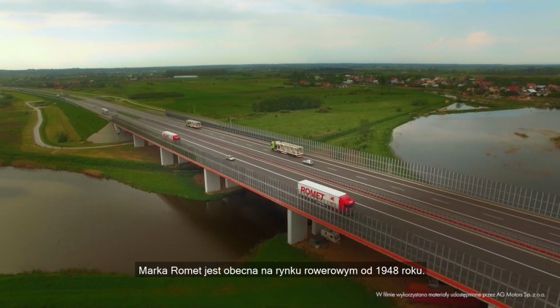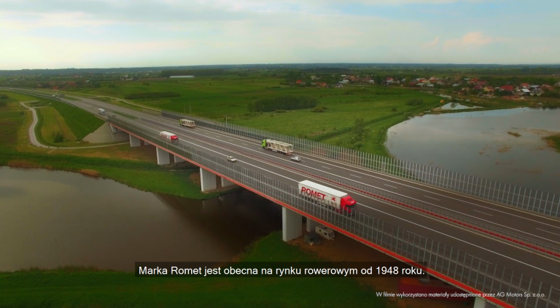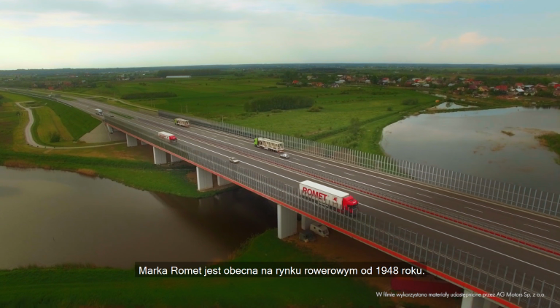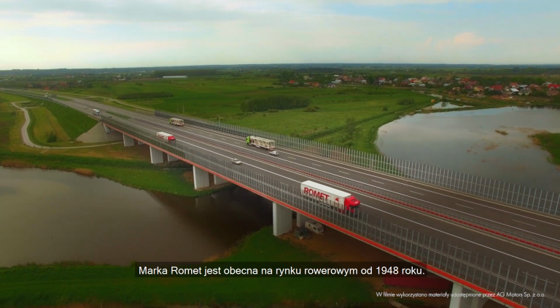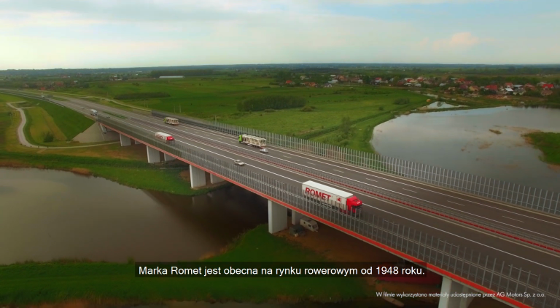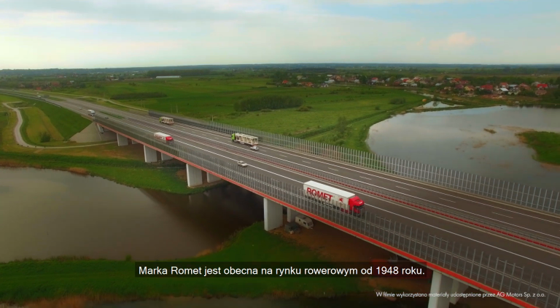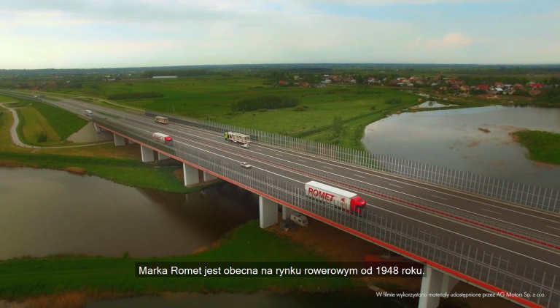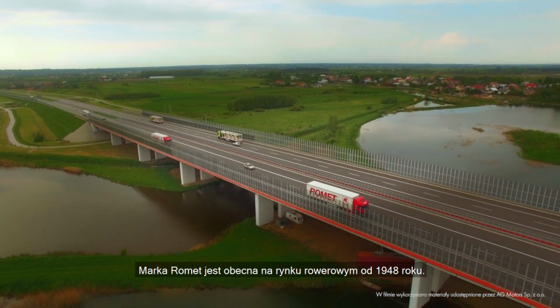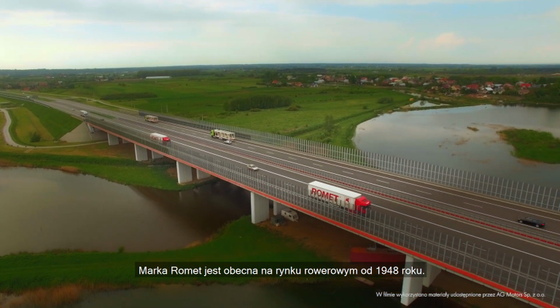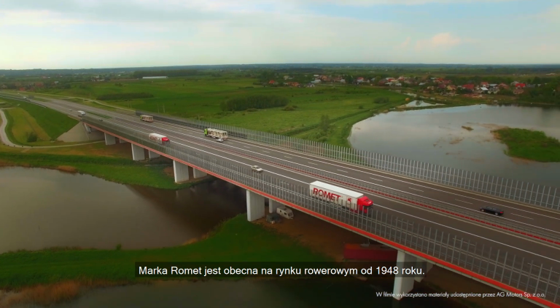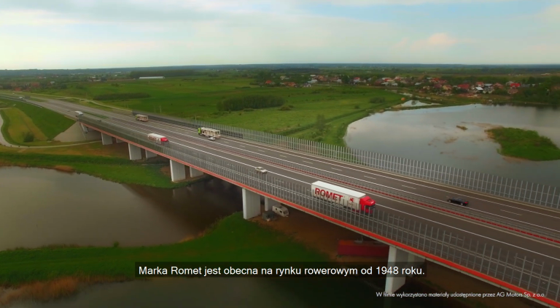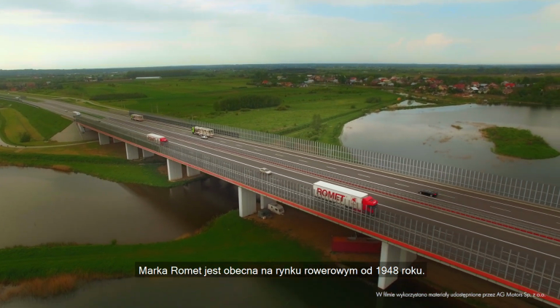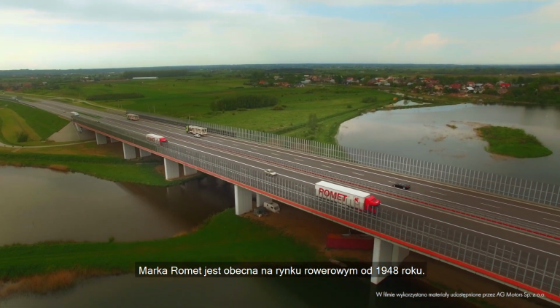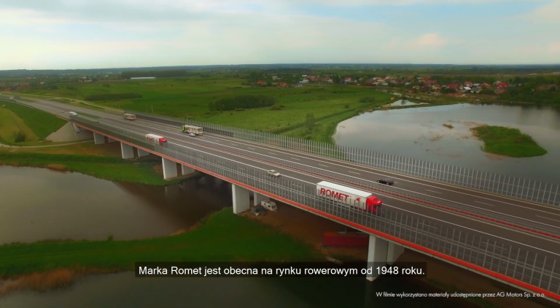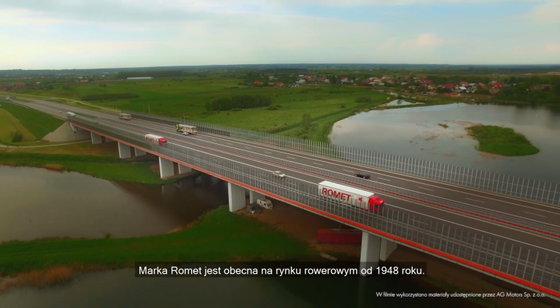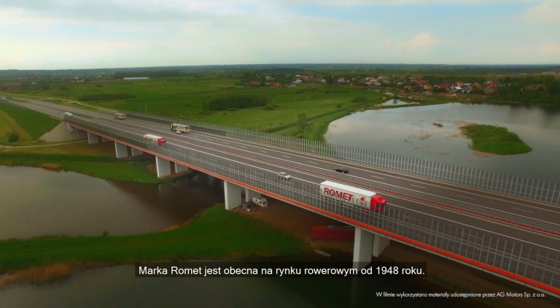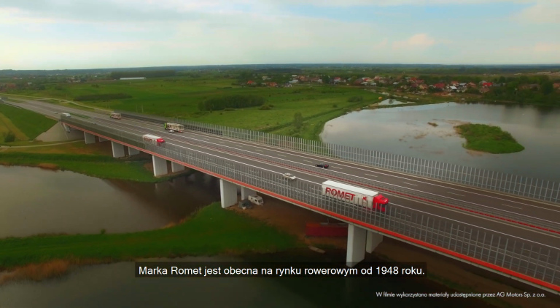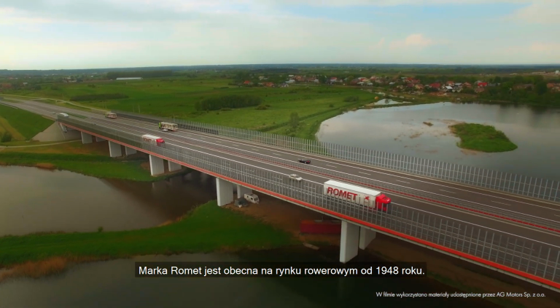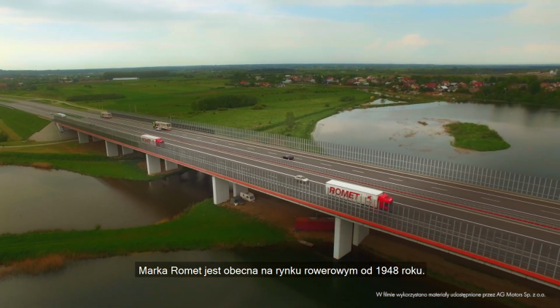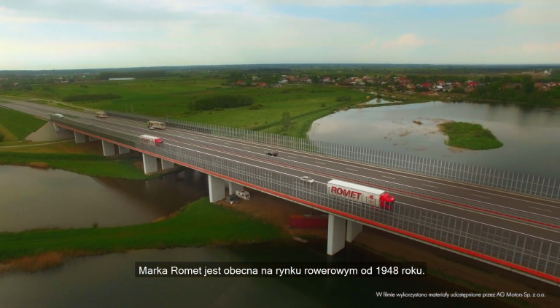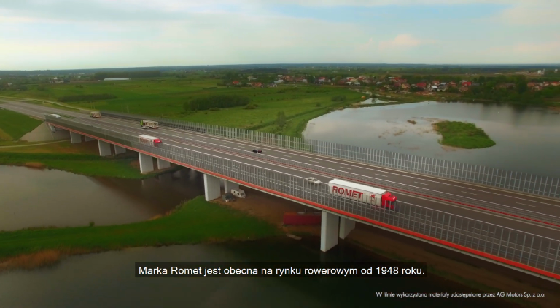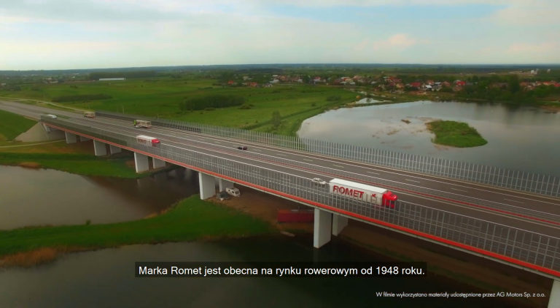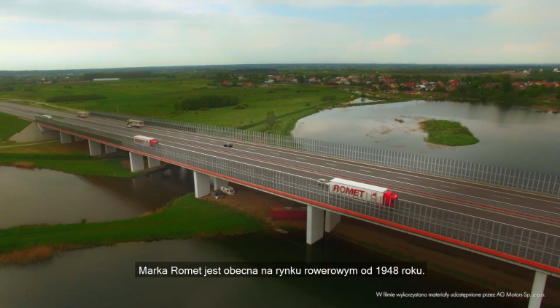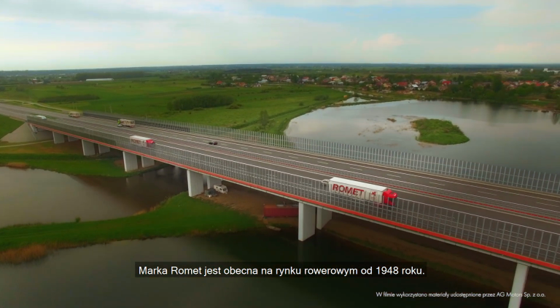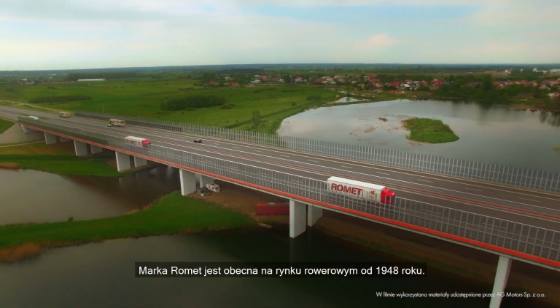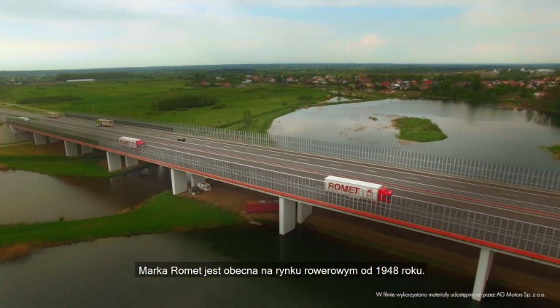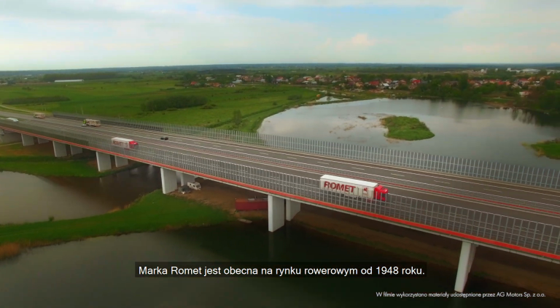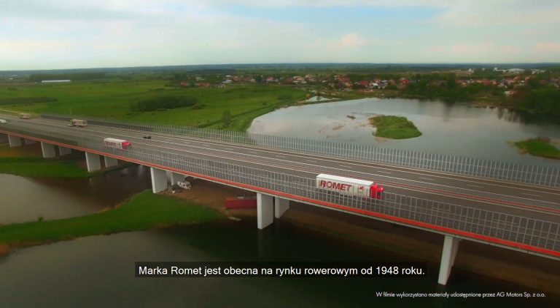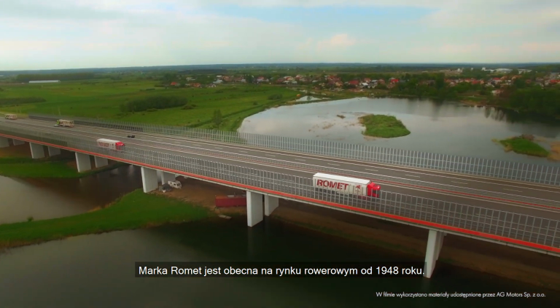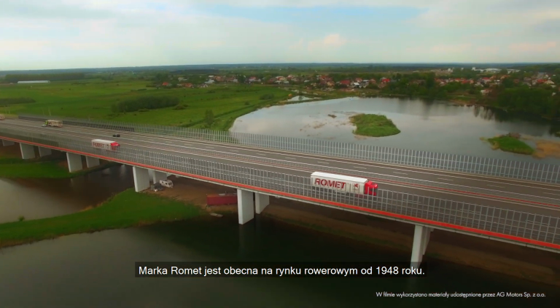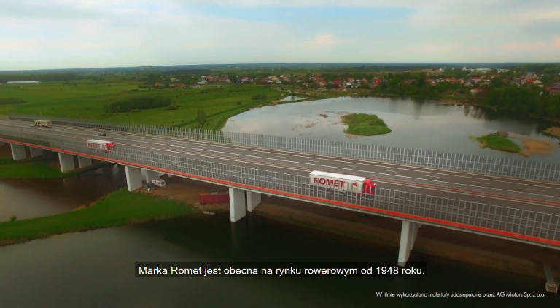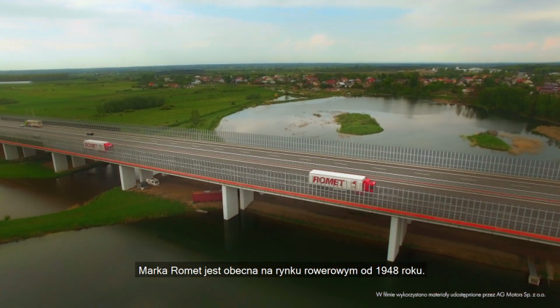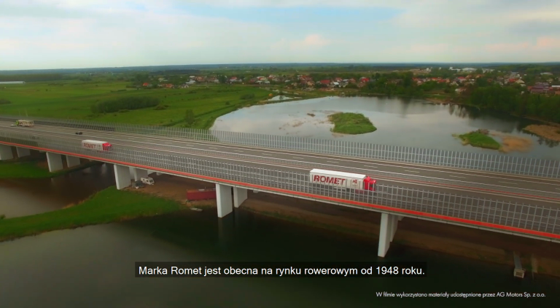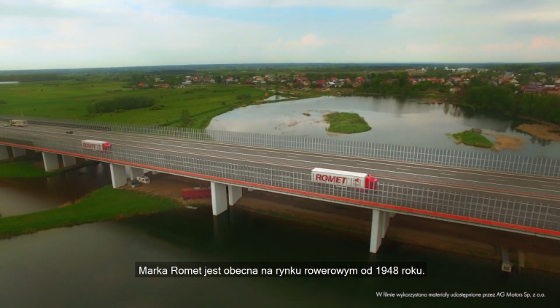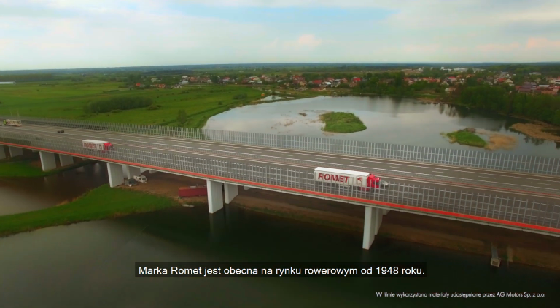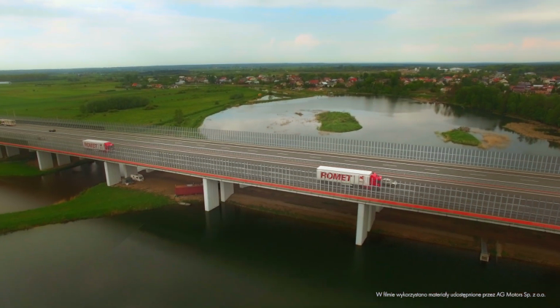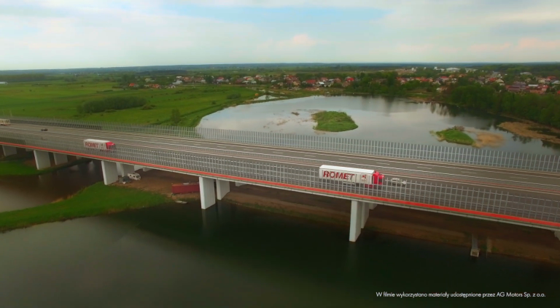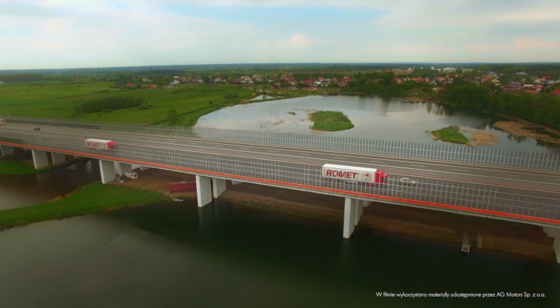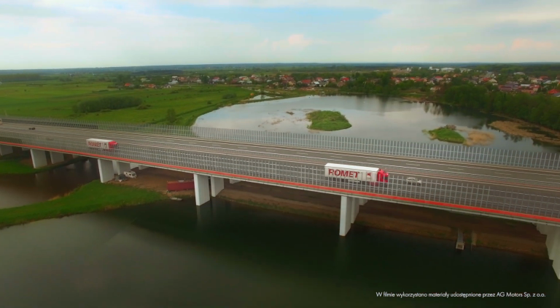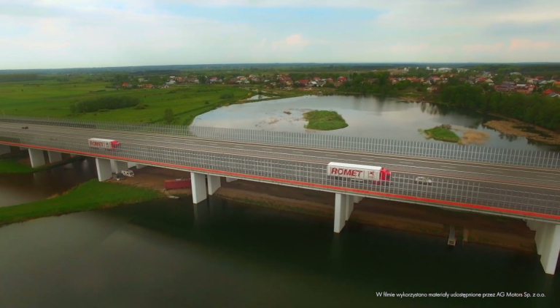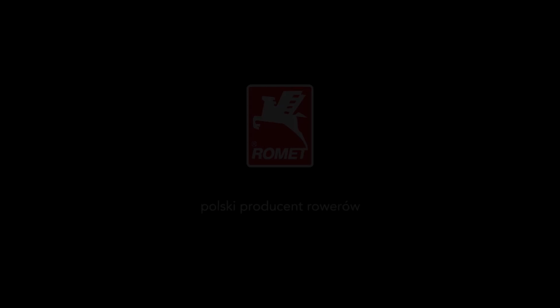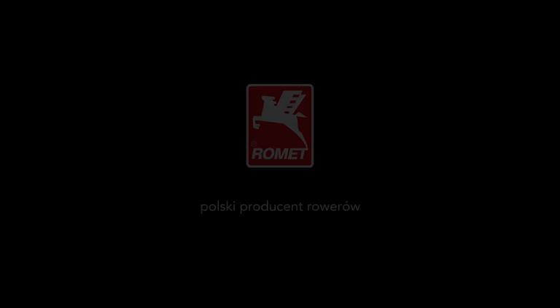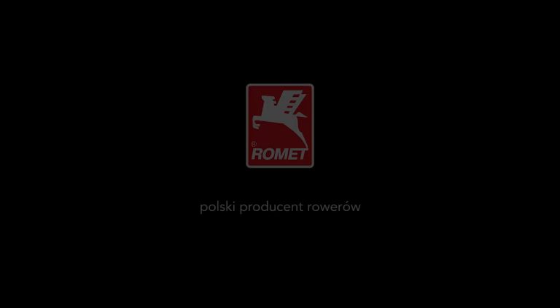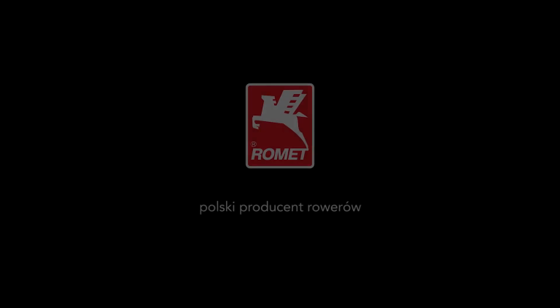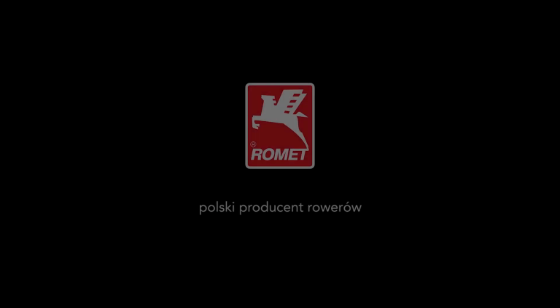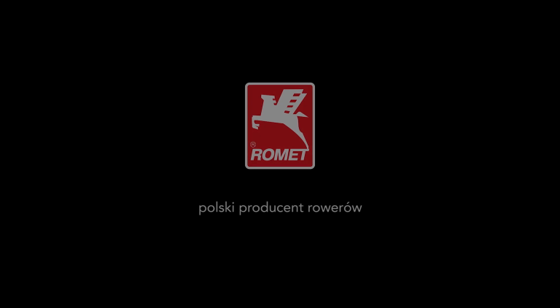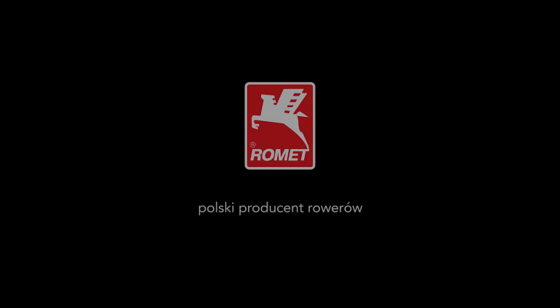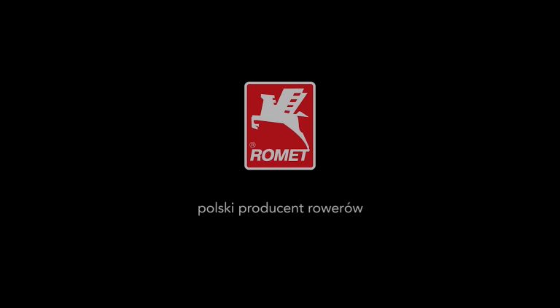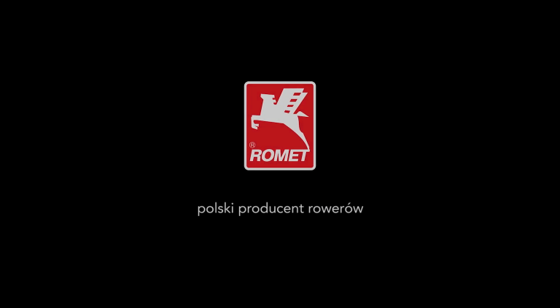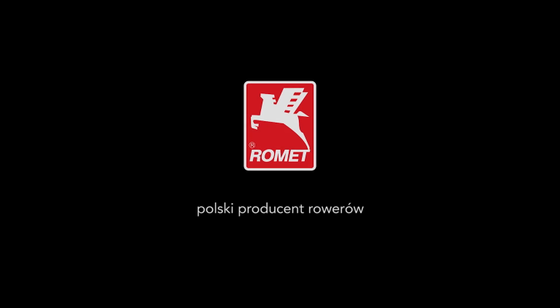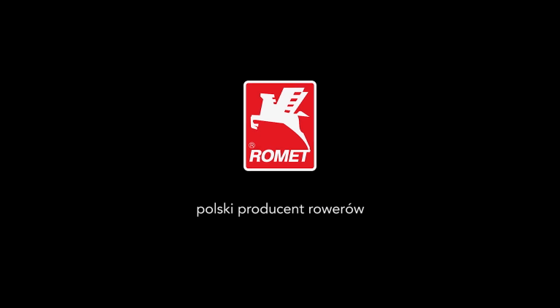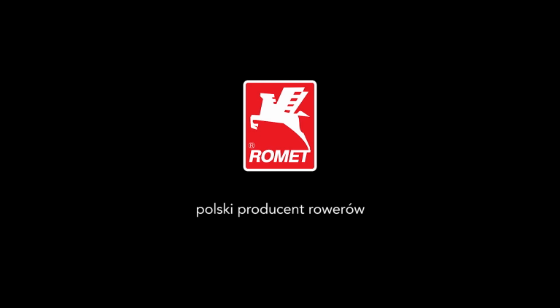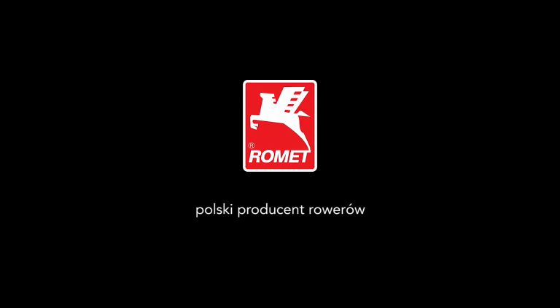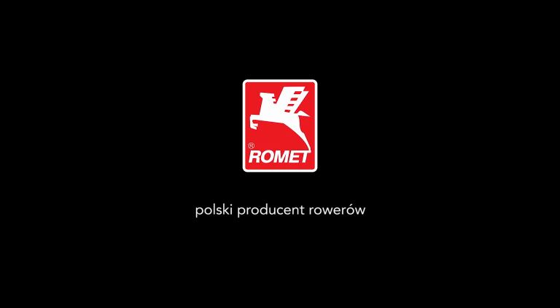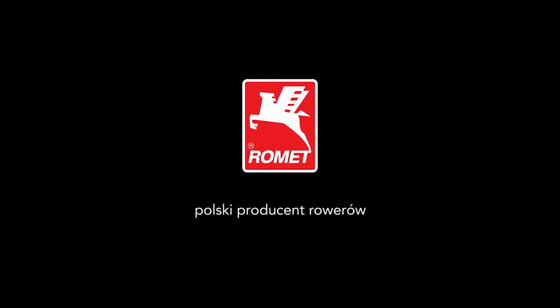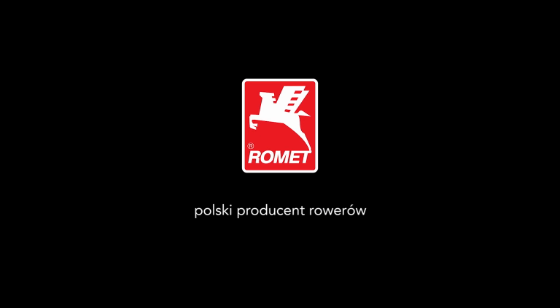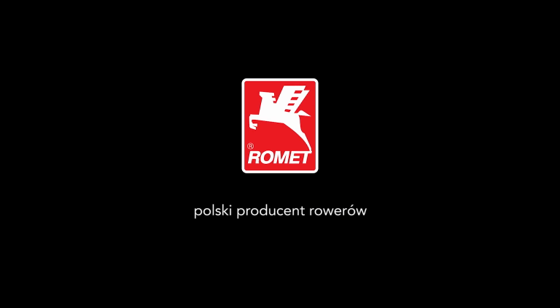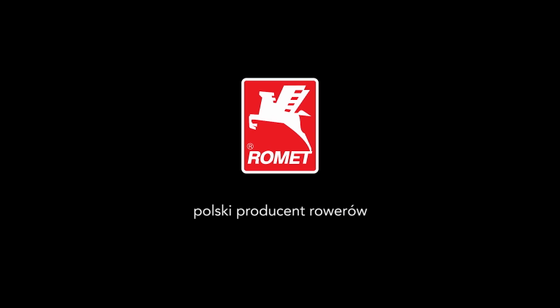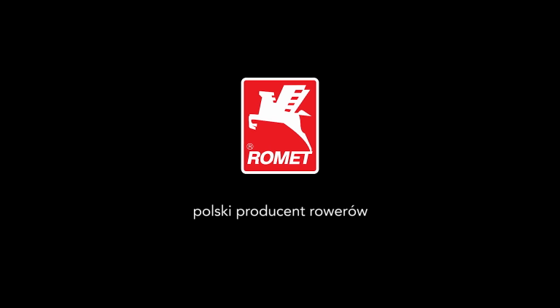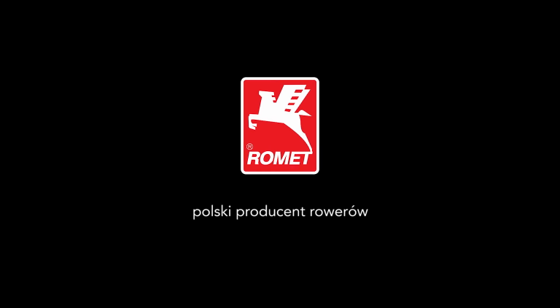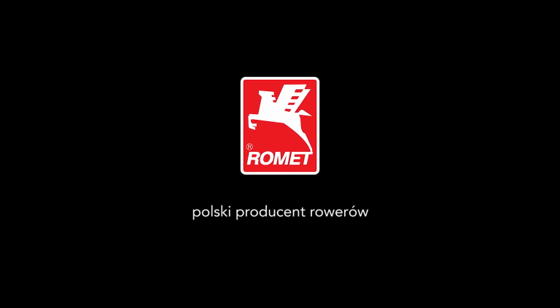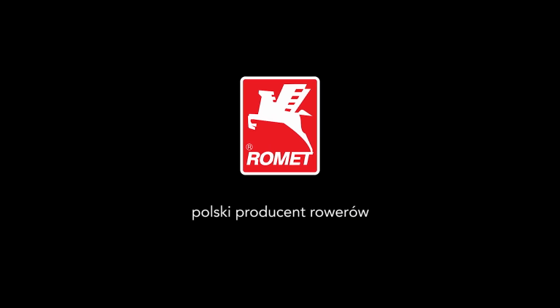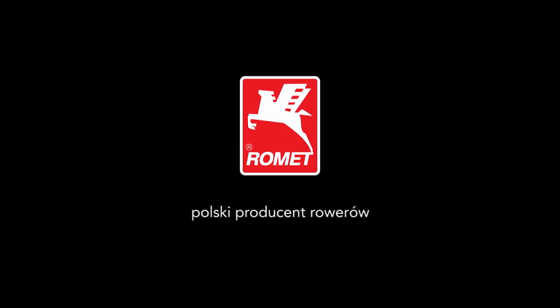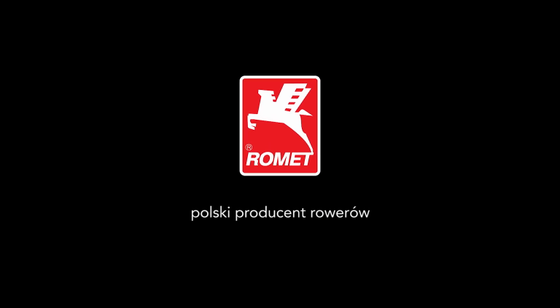Romet brand has been present on the bicycle market since 1948. Romet, Polish bicycle factory.